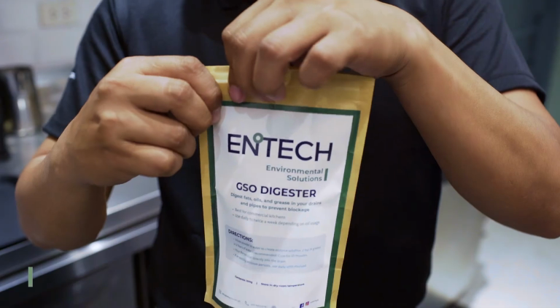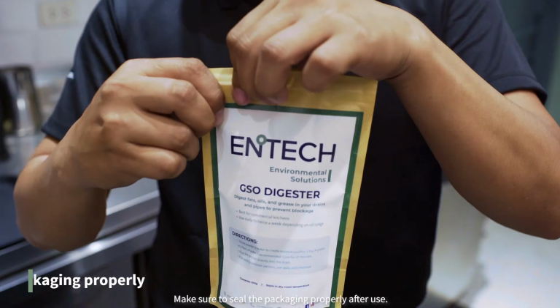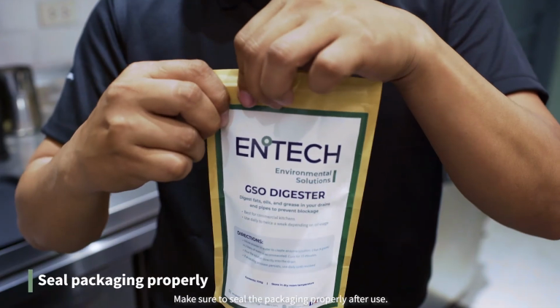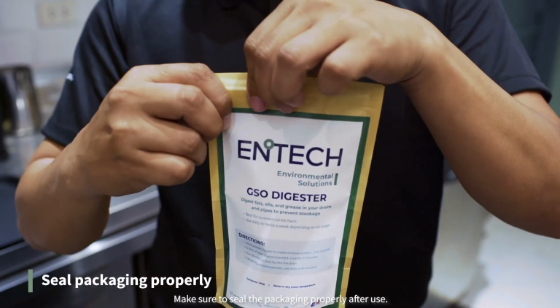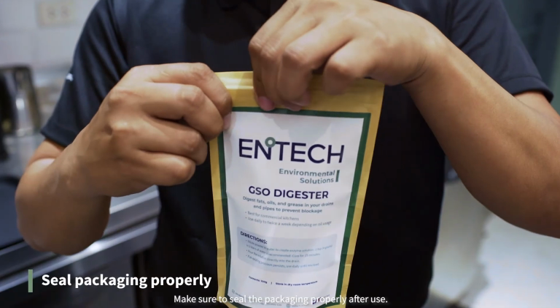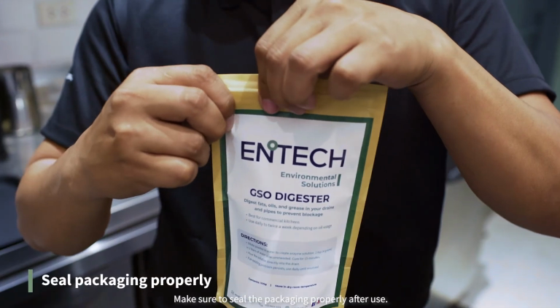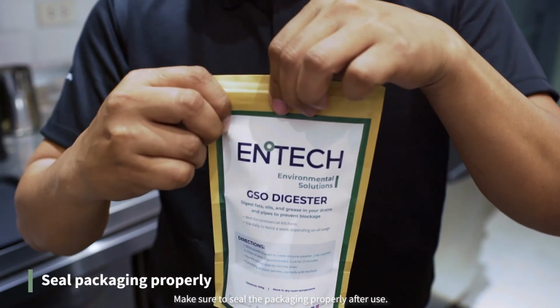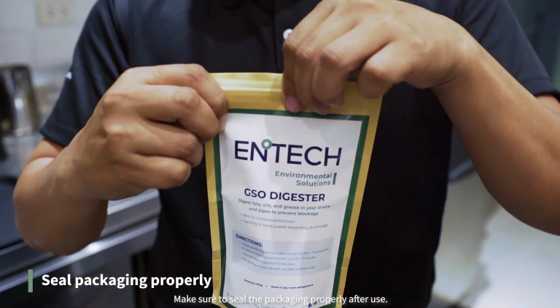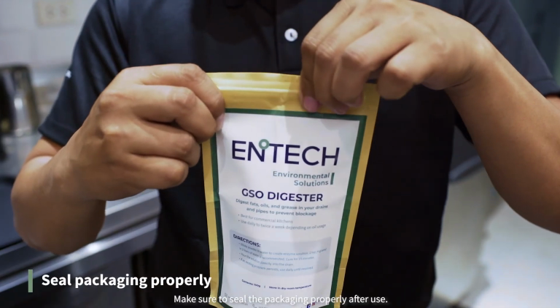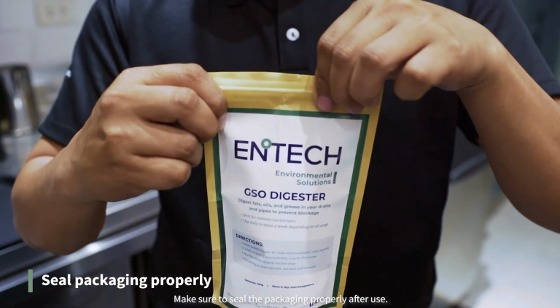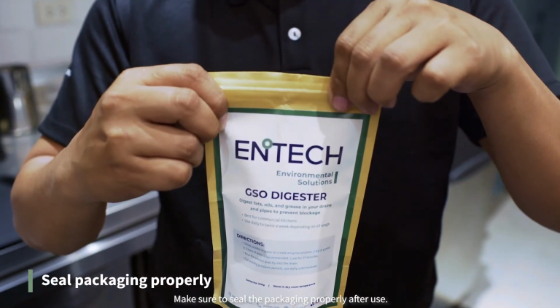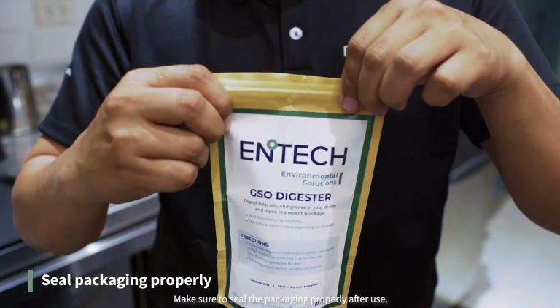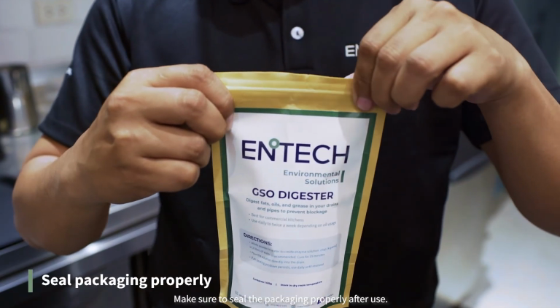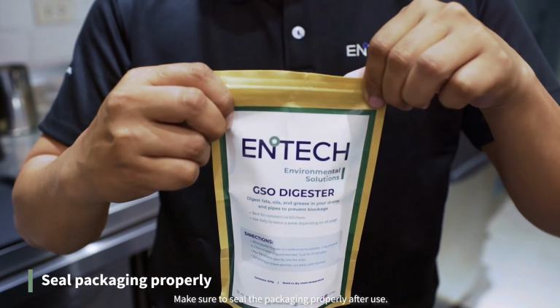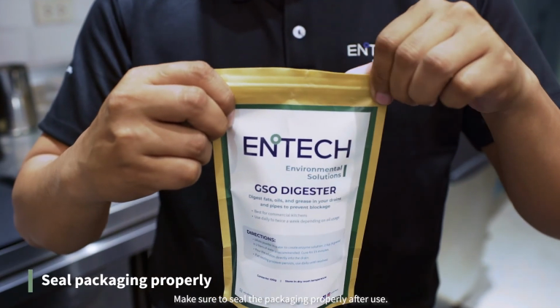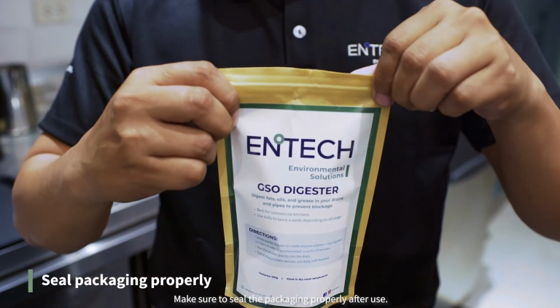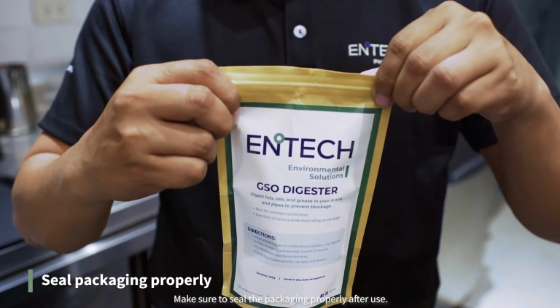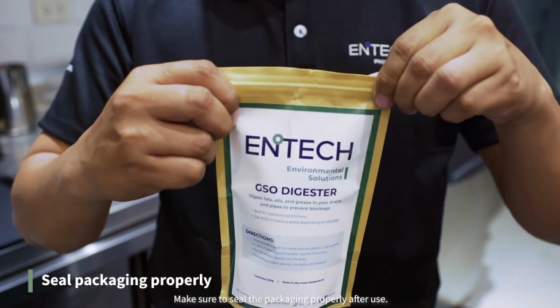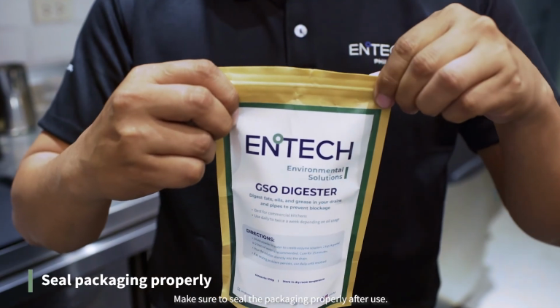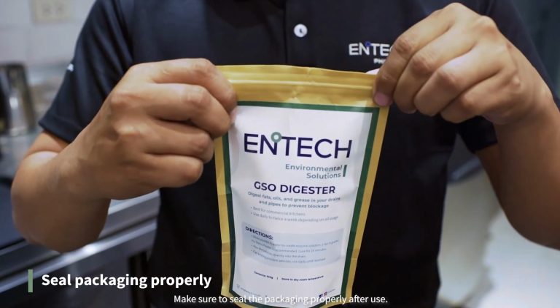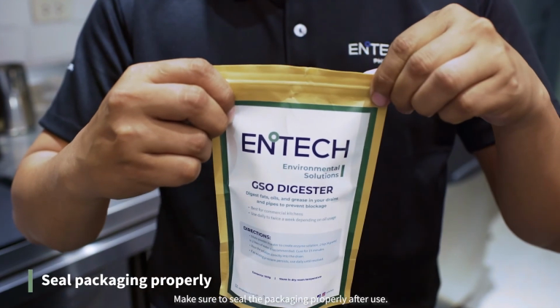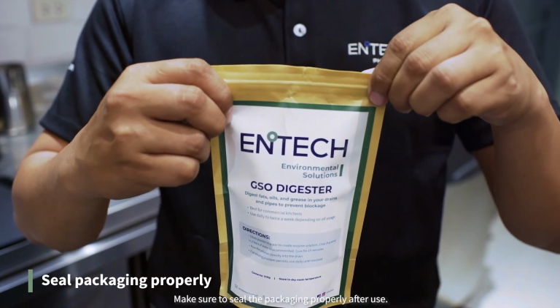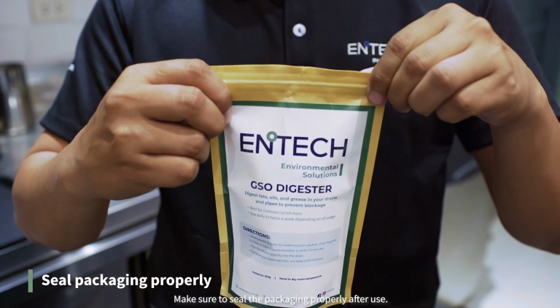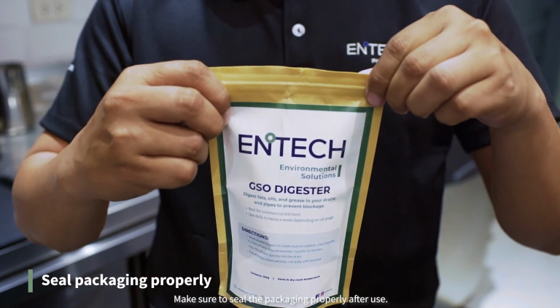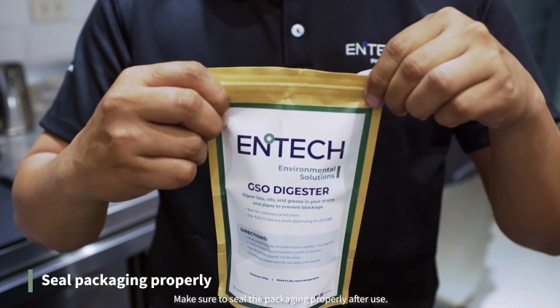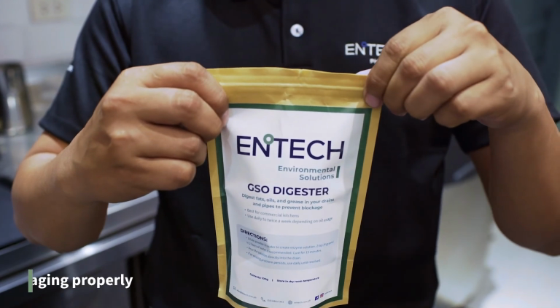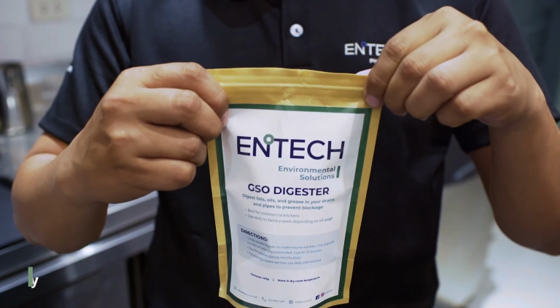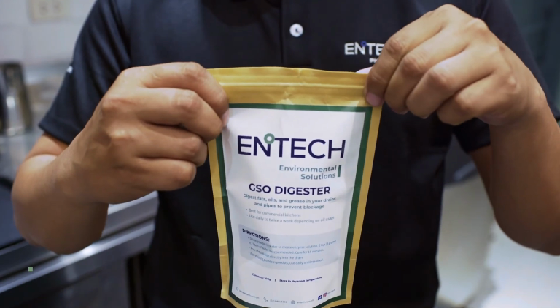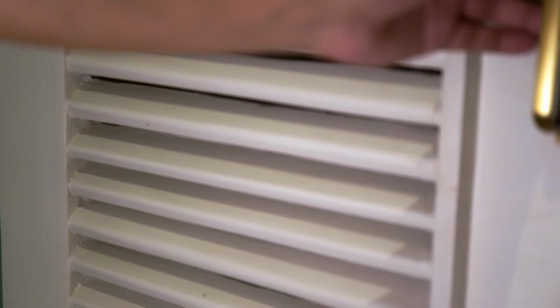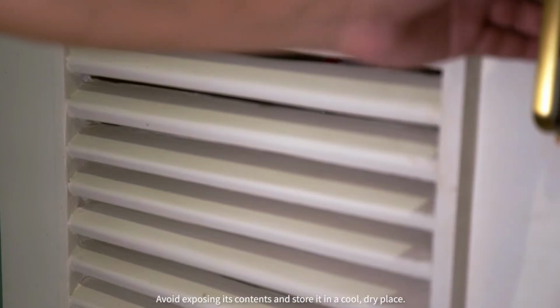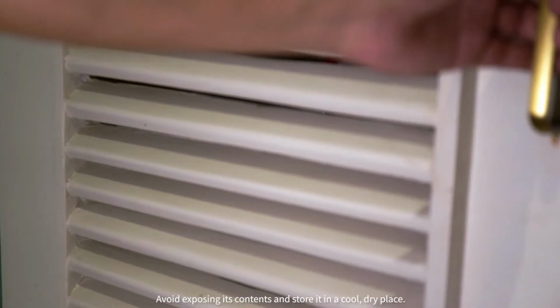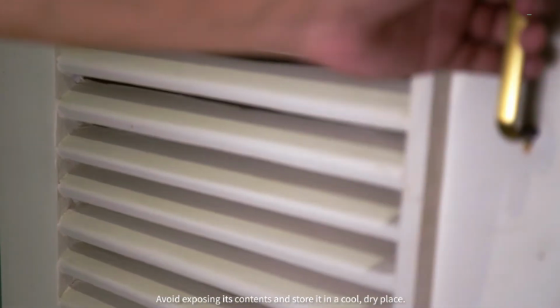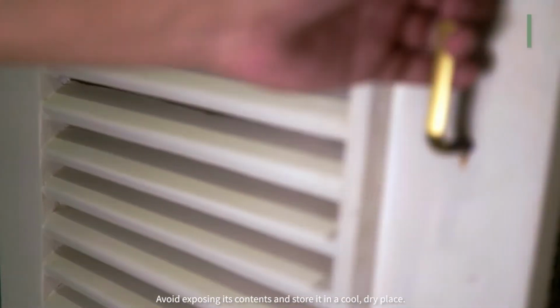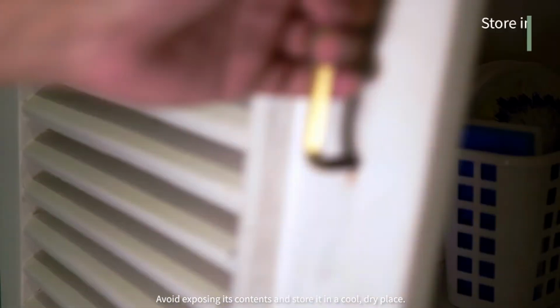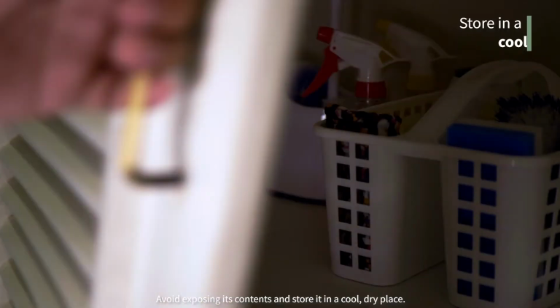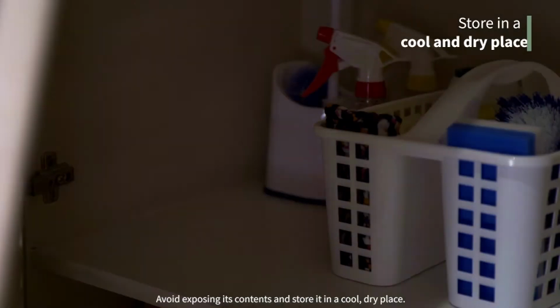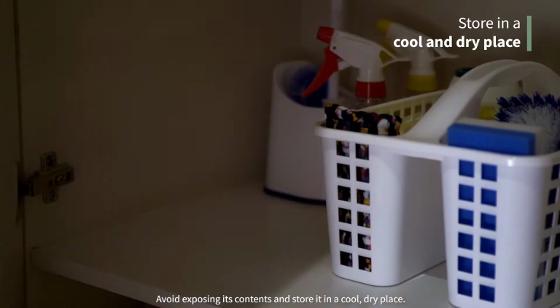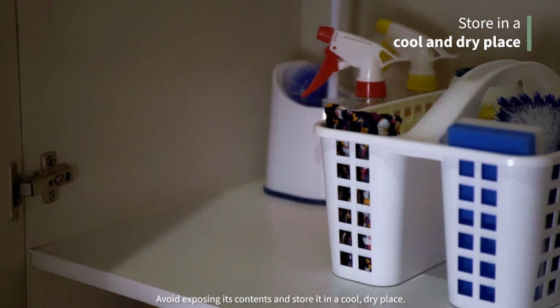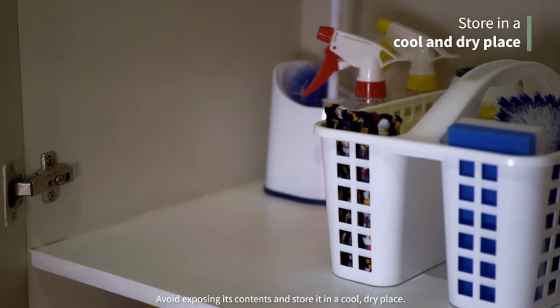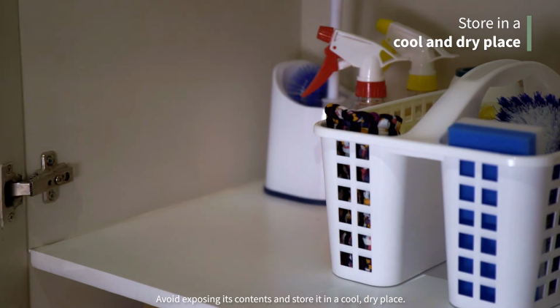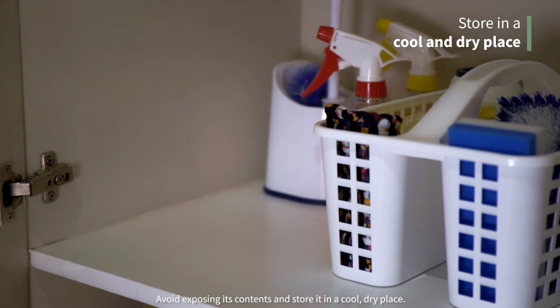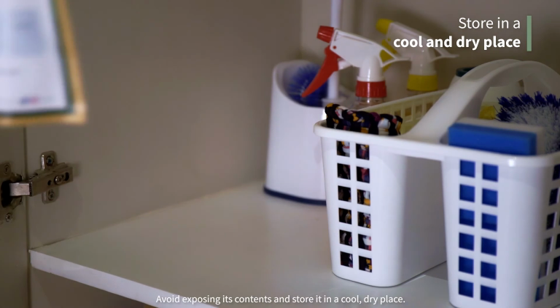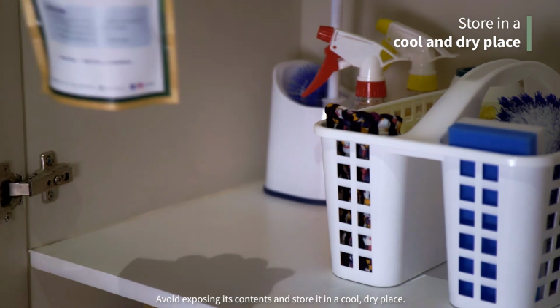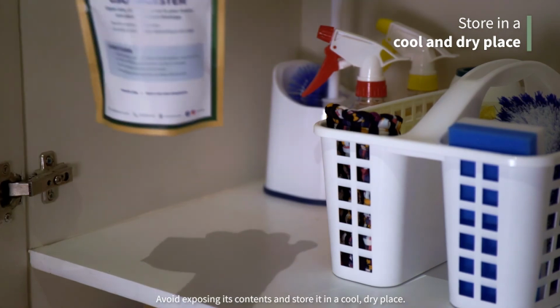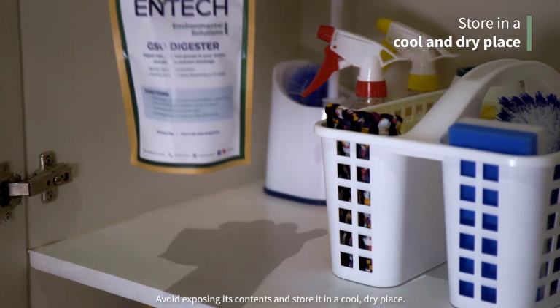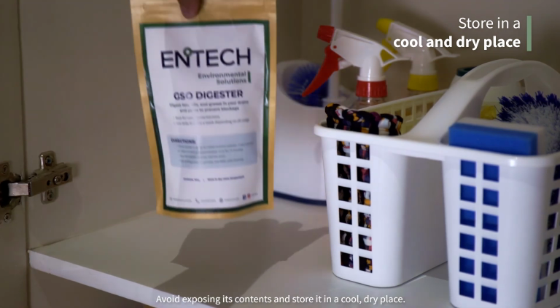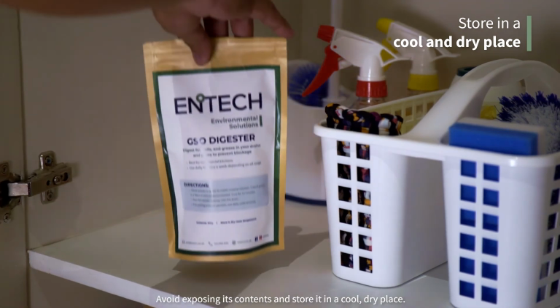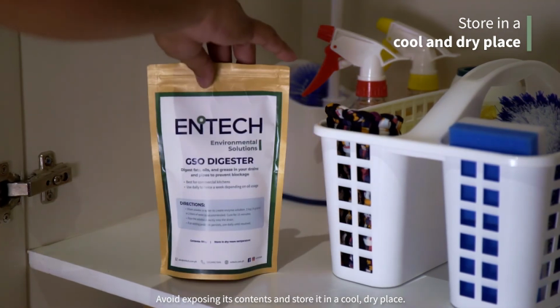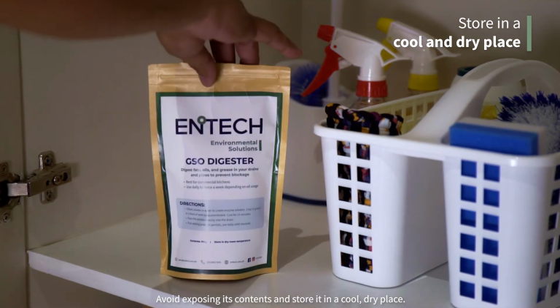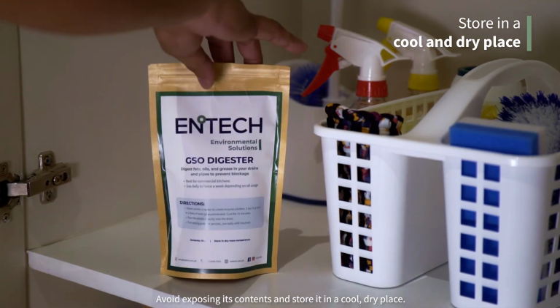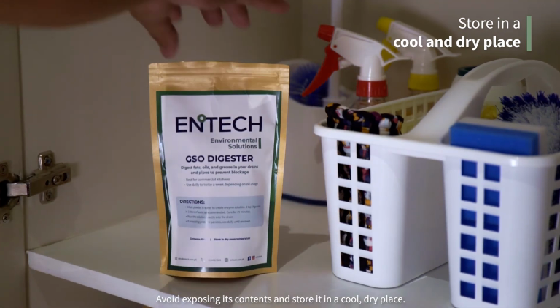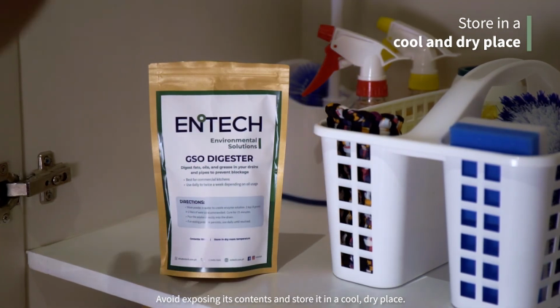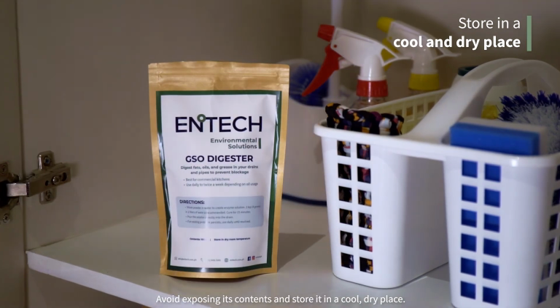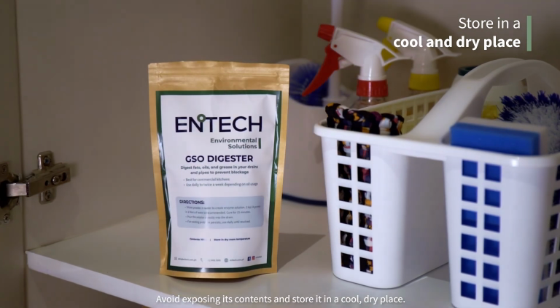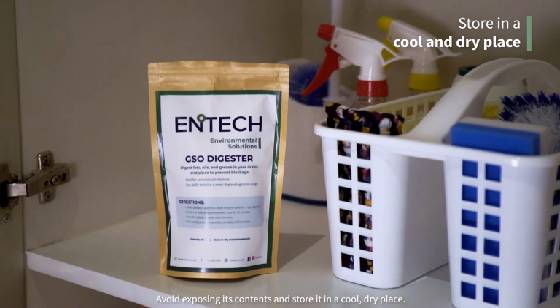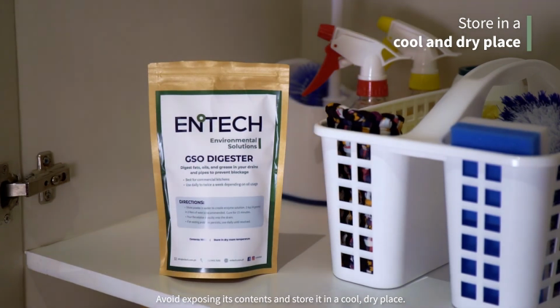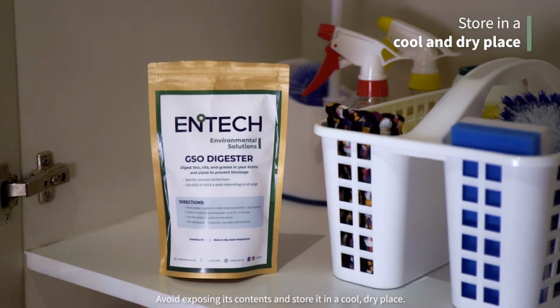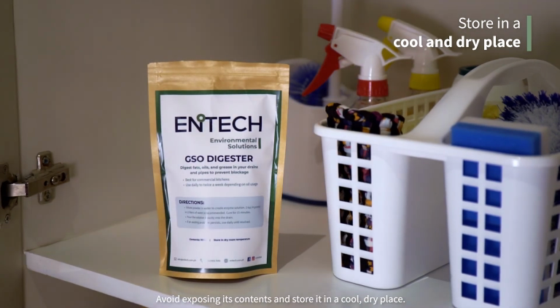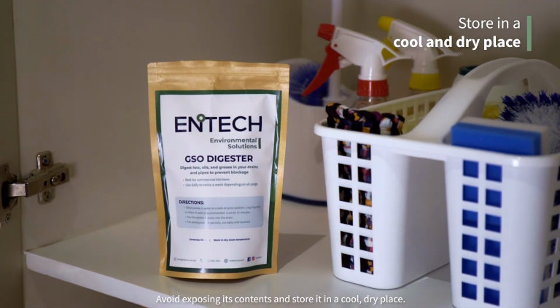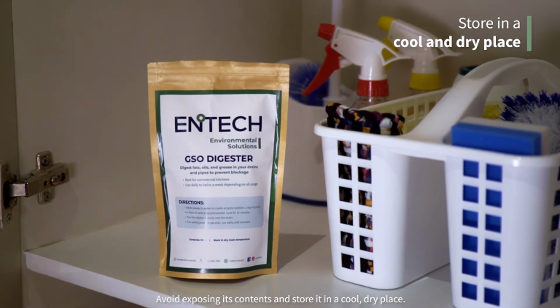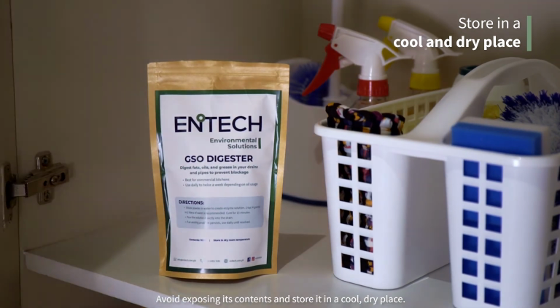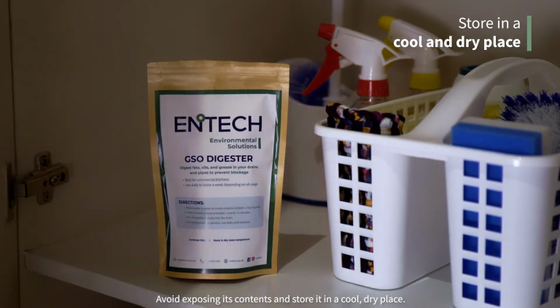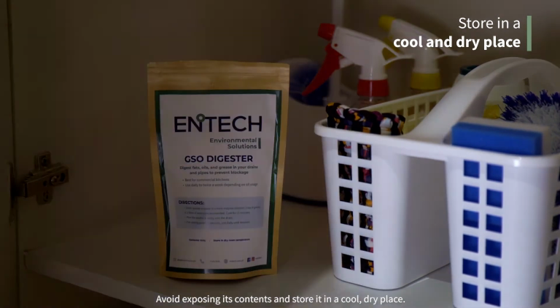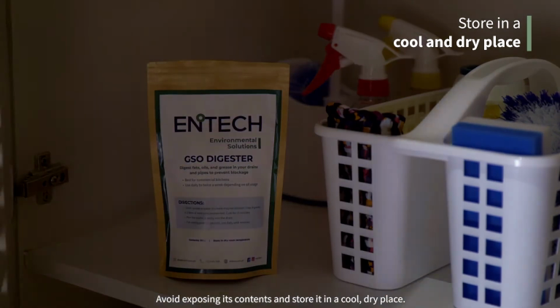Make sure to seal the packaging properly after use. Avoid exposing its contents and store it in a cool, dry place.